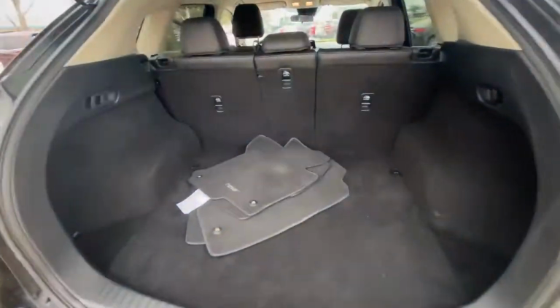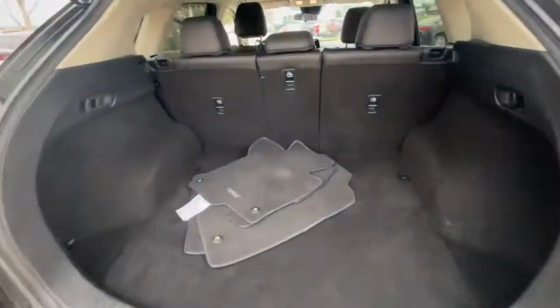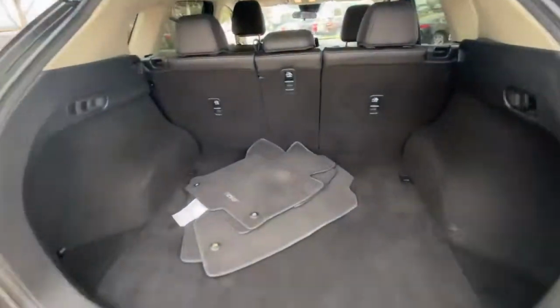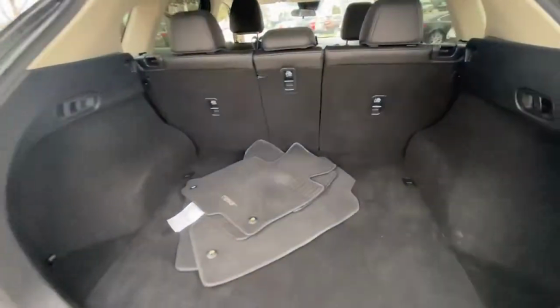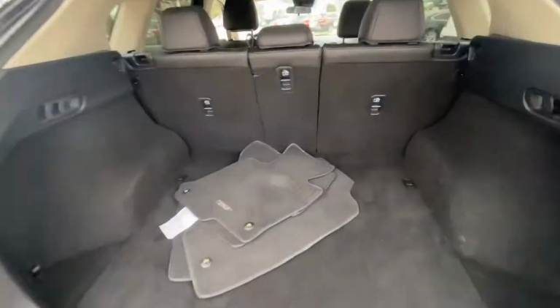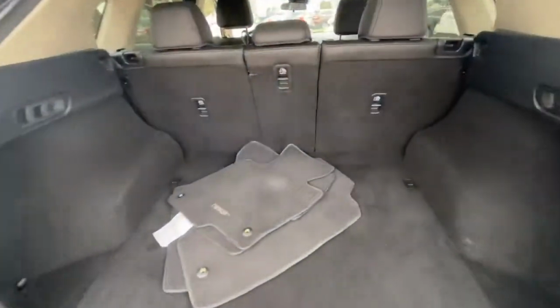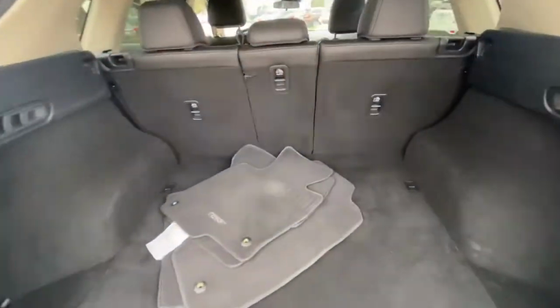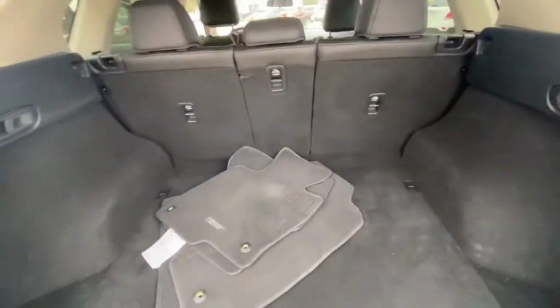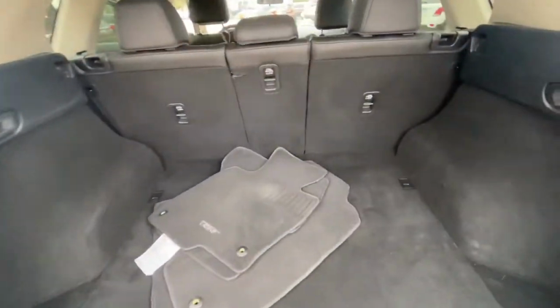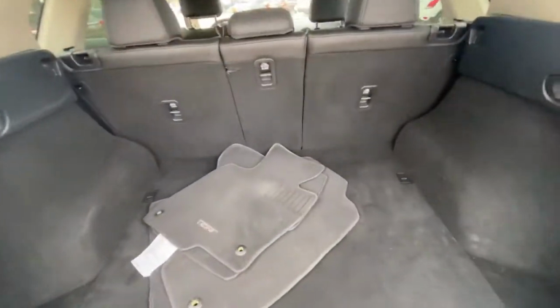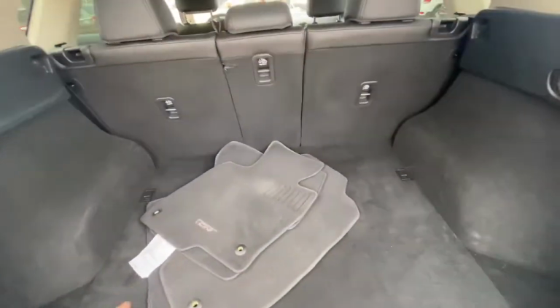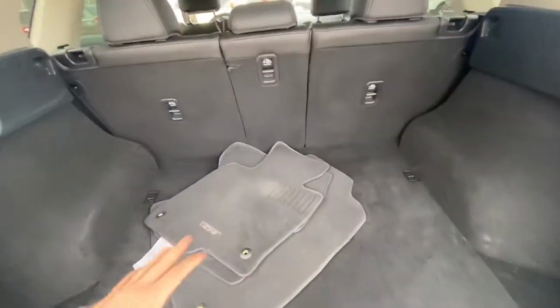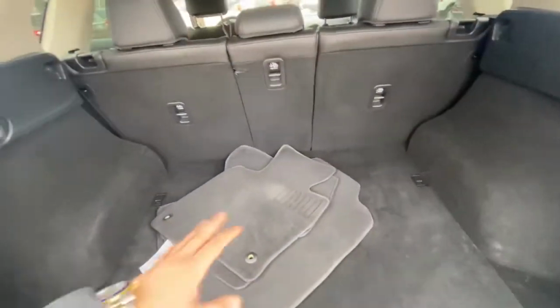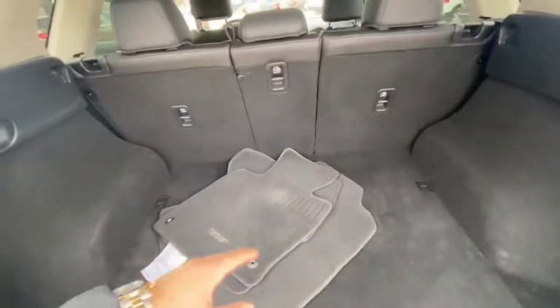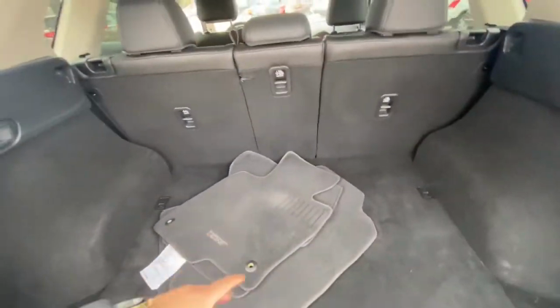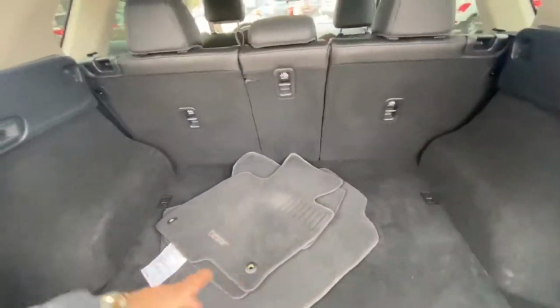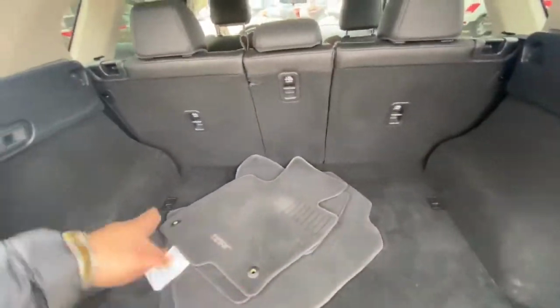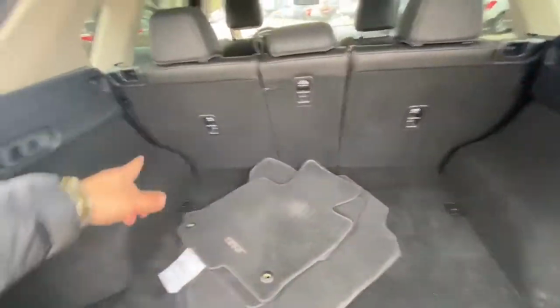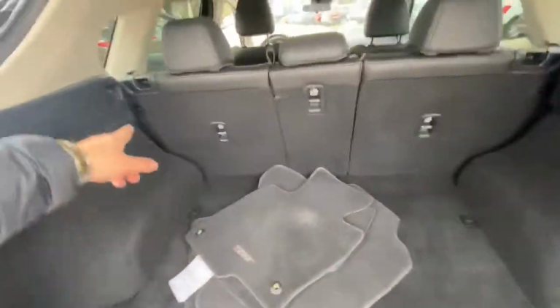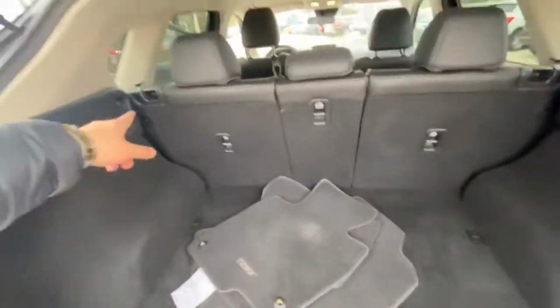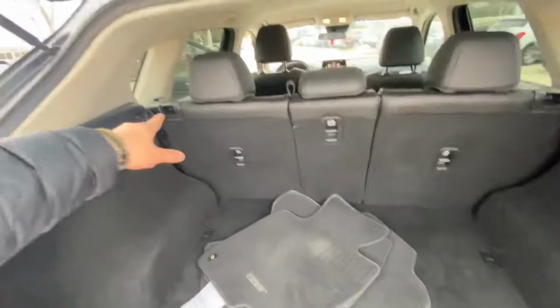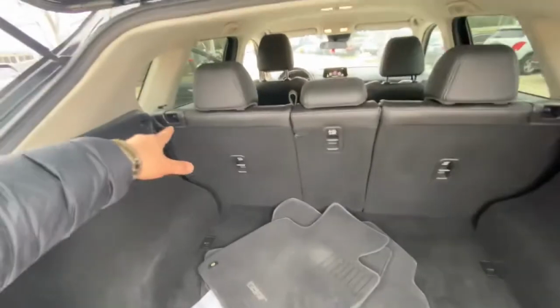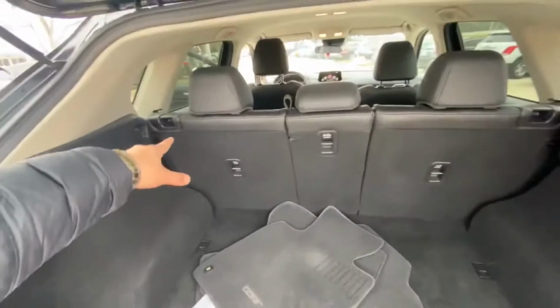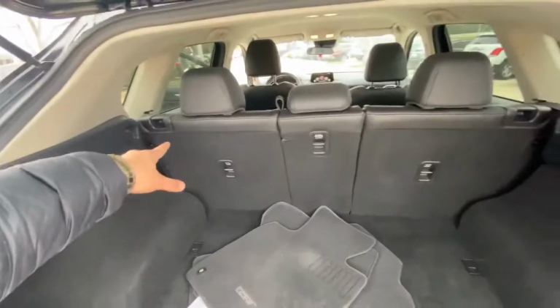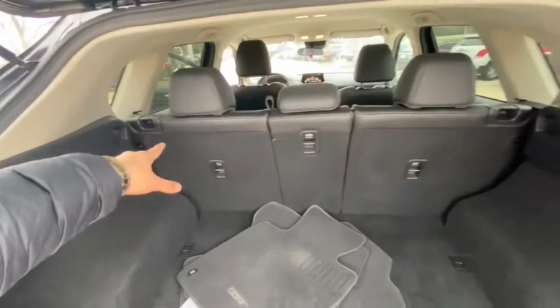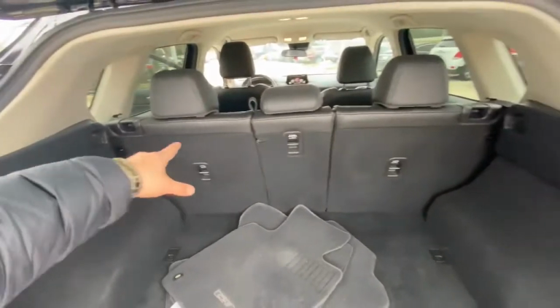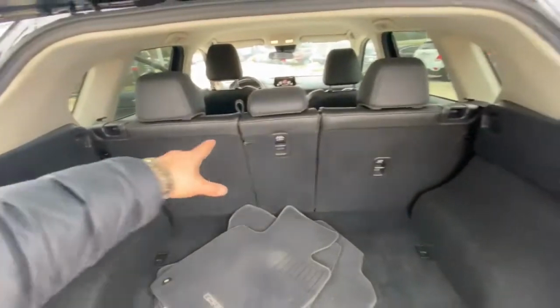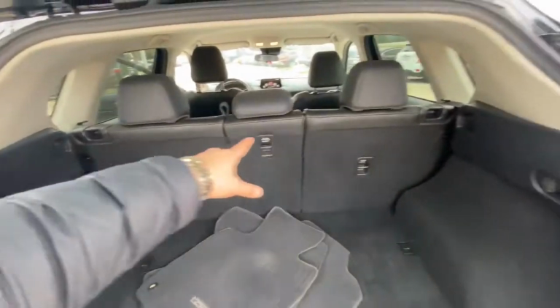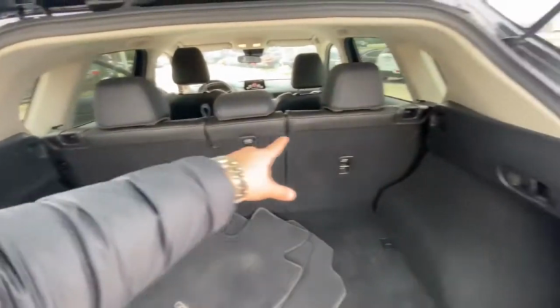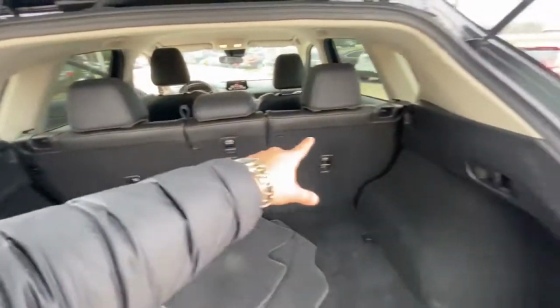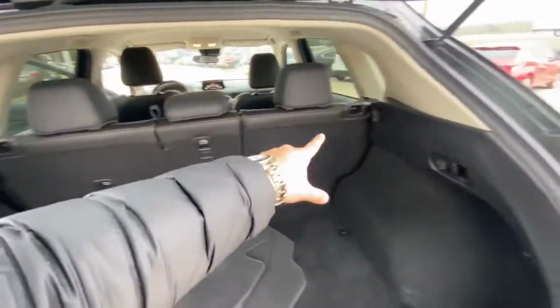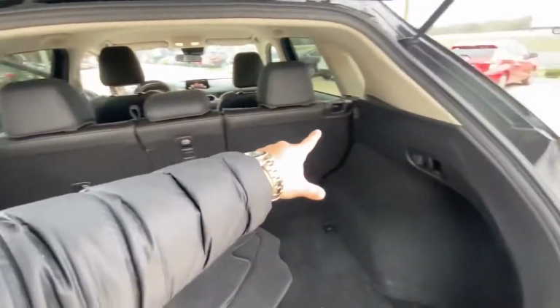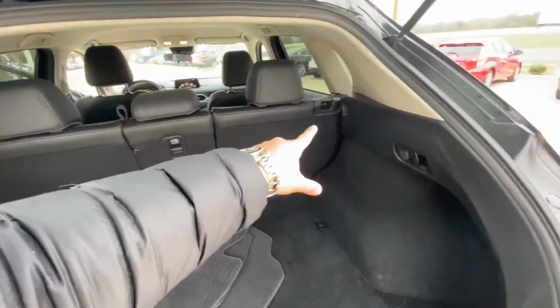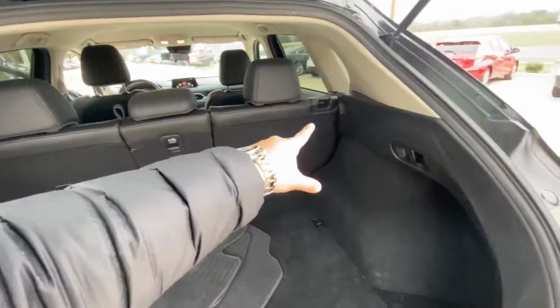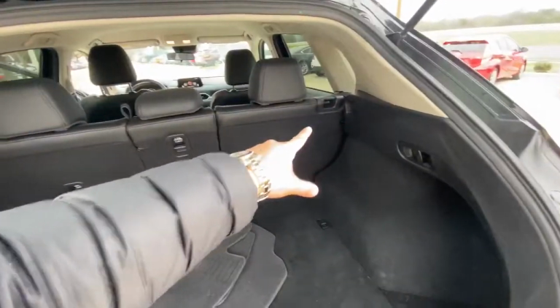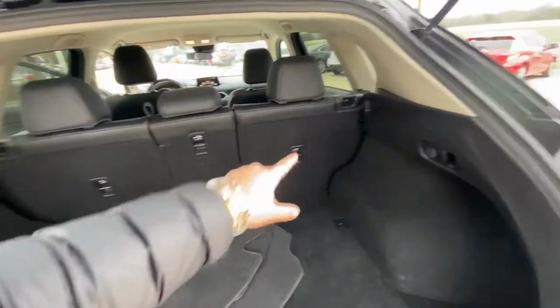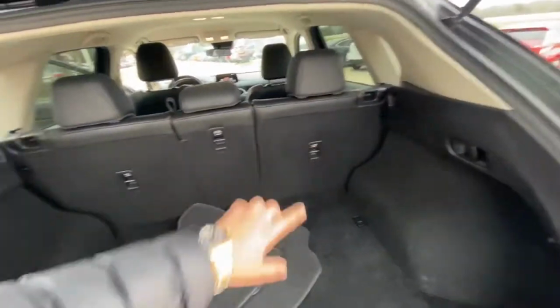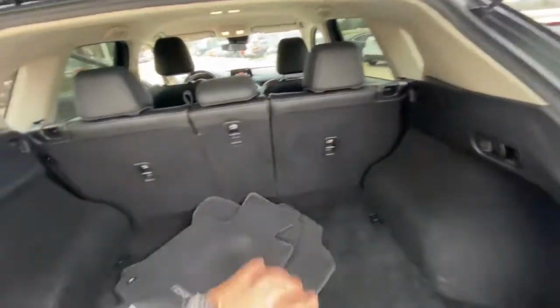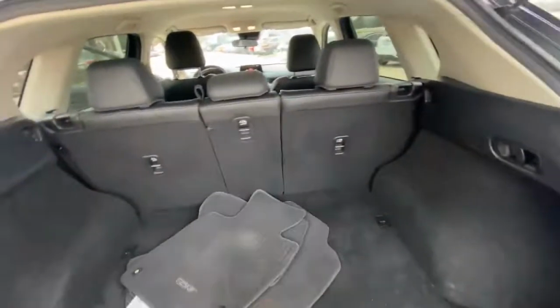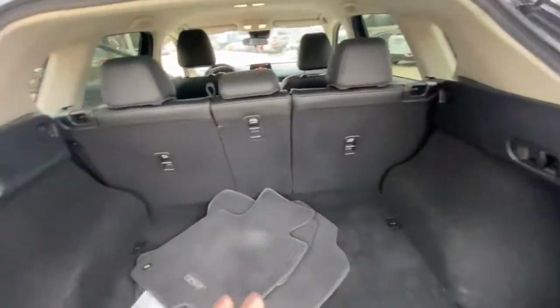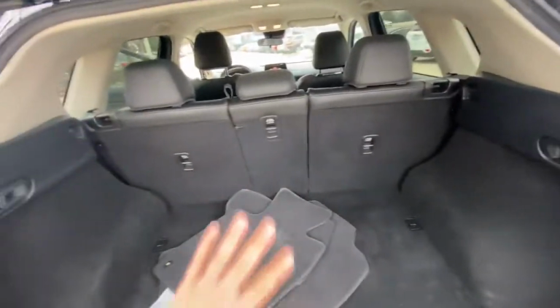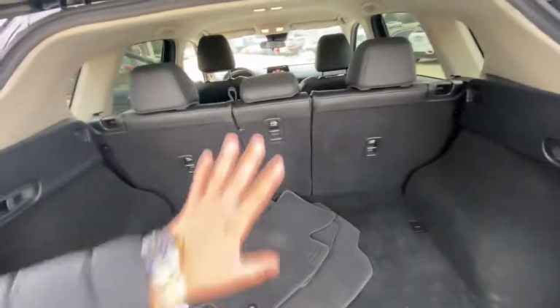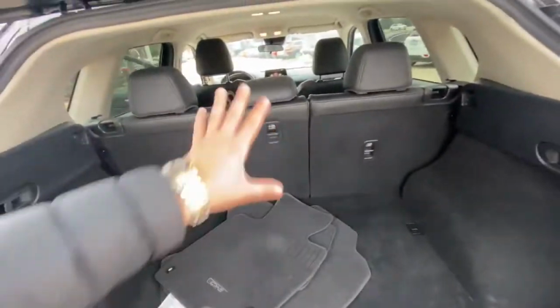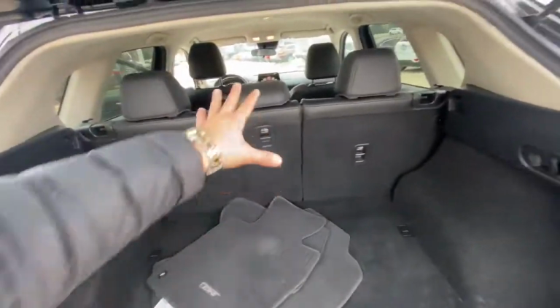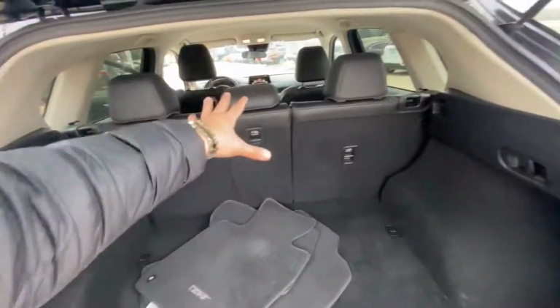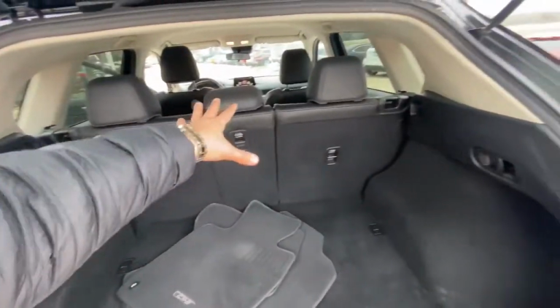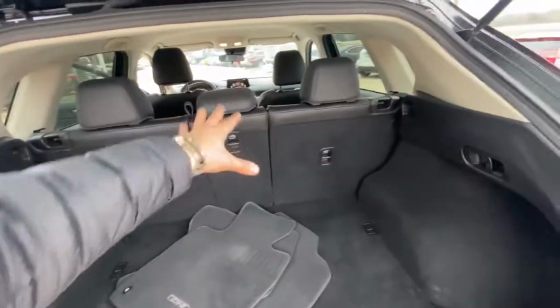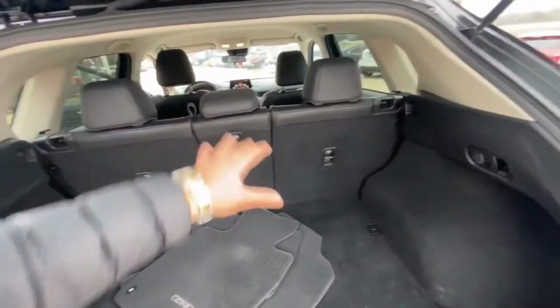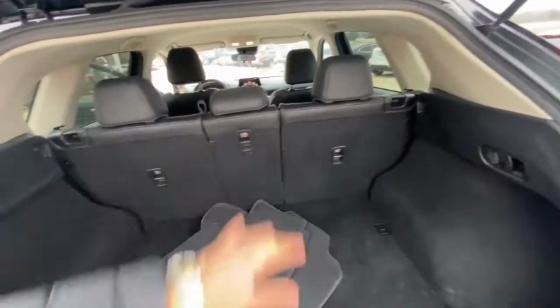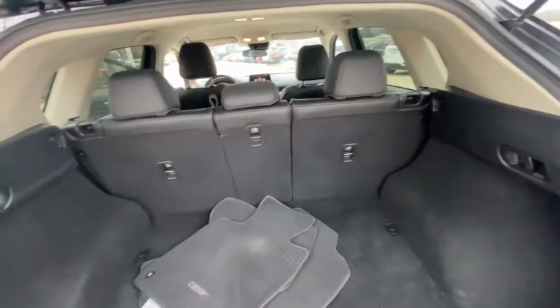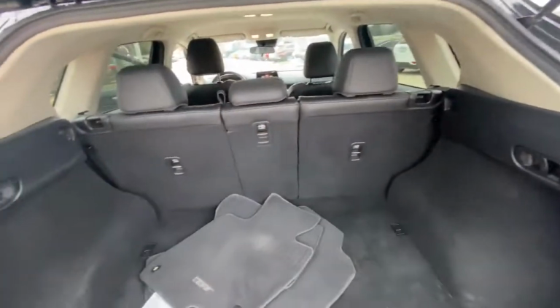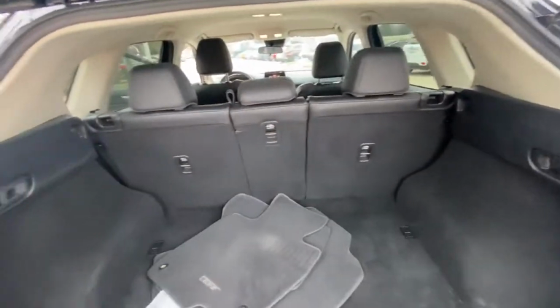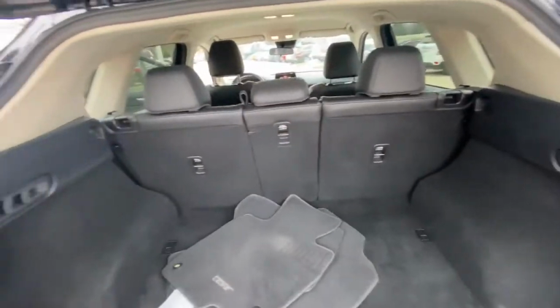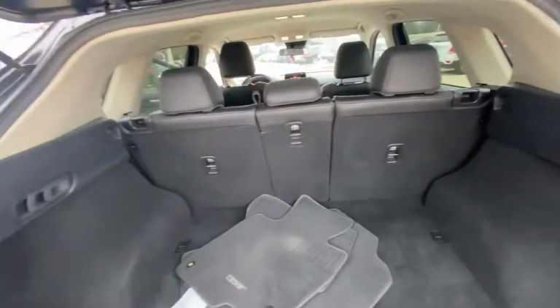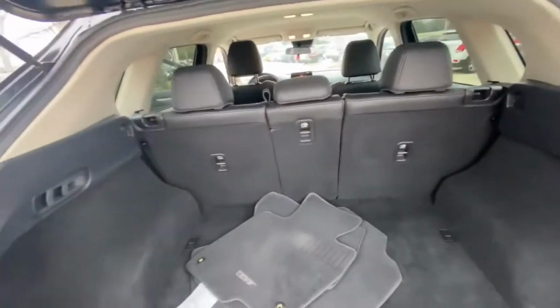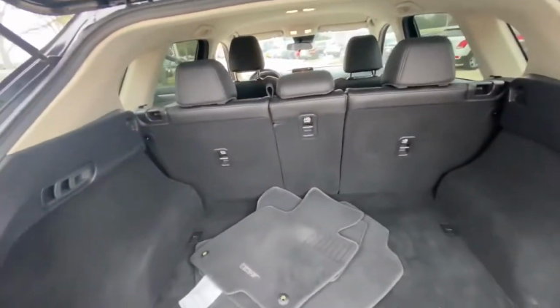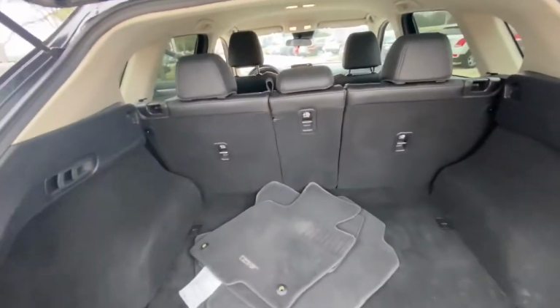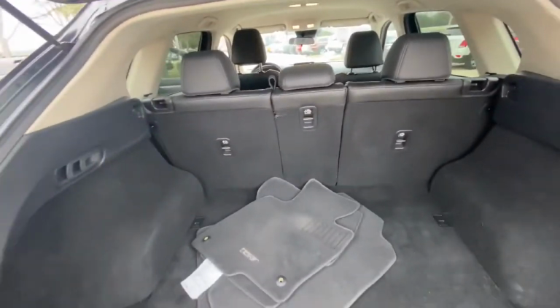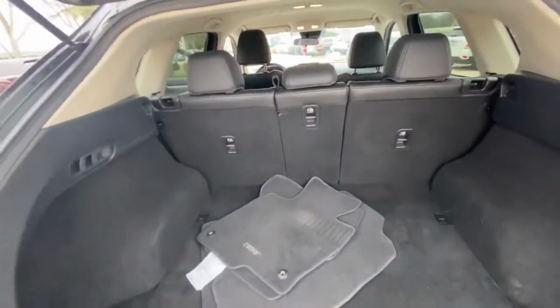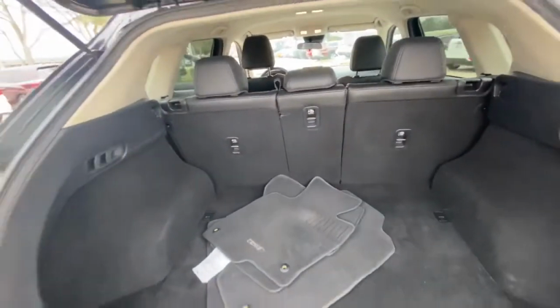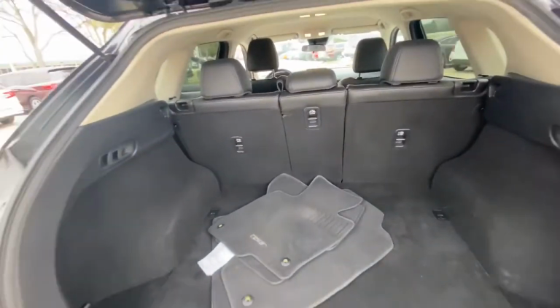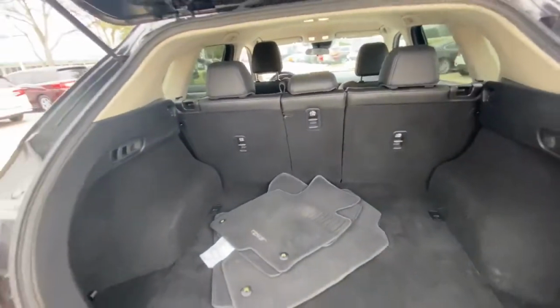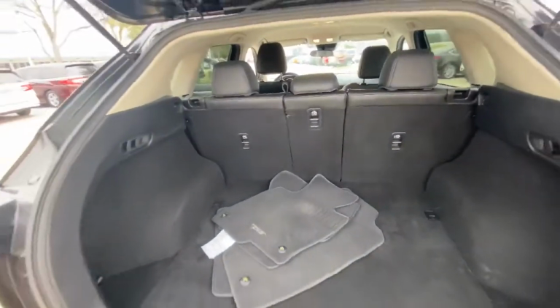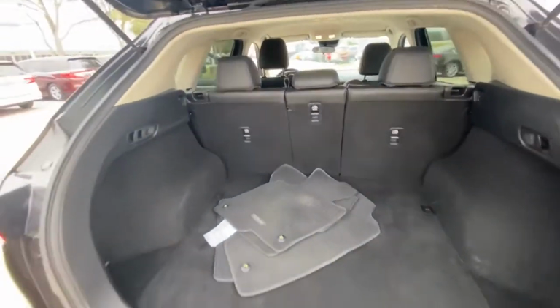Pretty spacious in the back as well. You can pull down the back seats to create even more space if you need to.